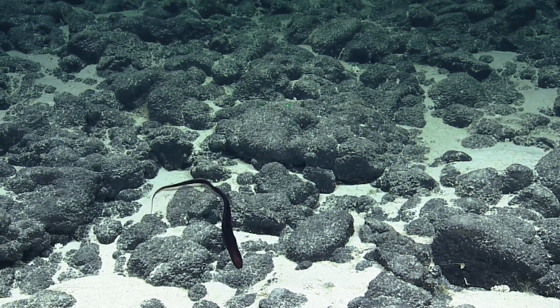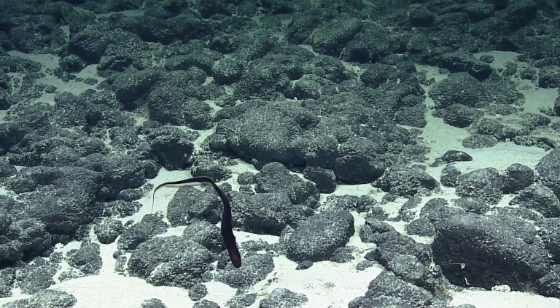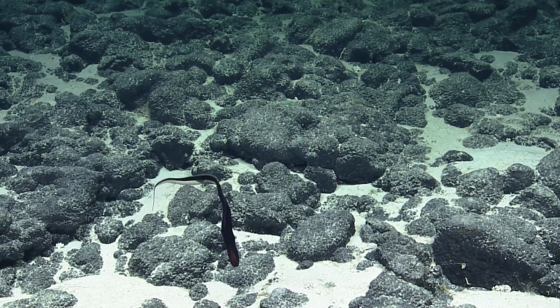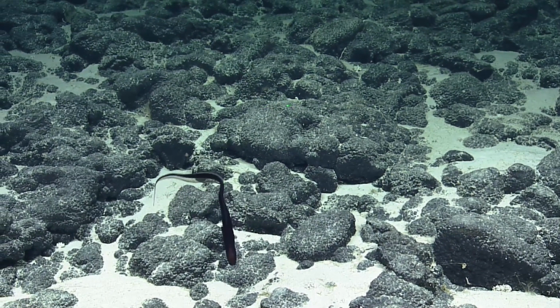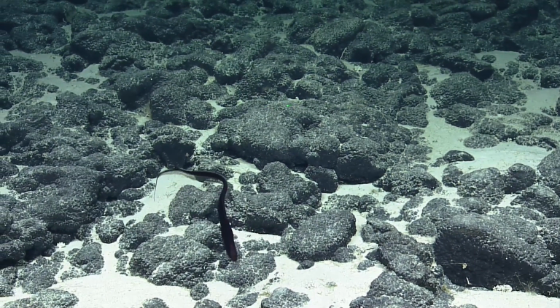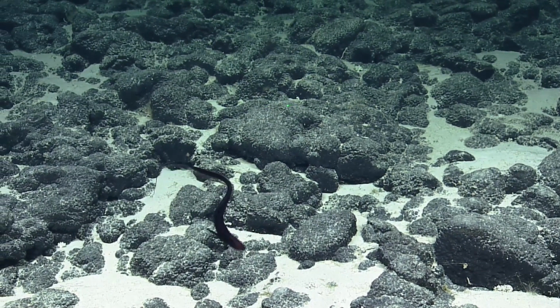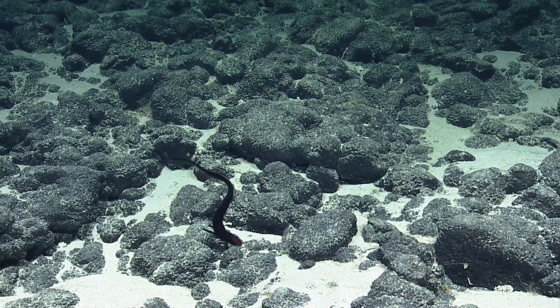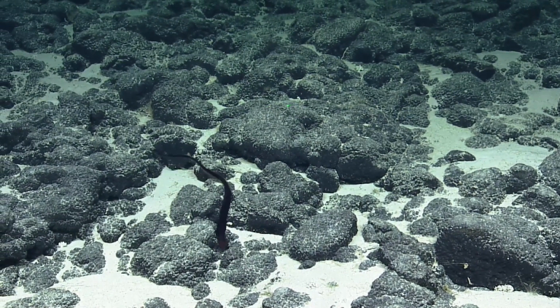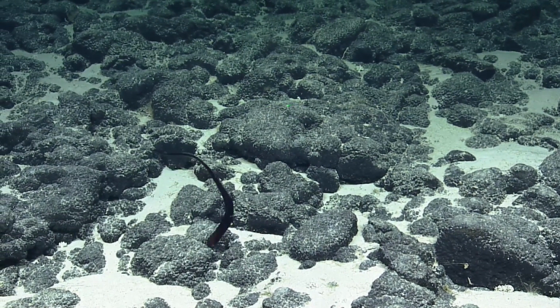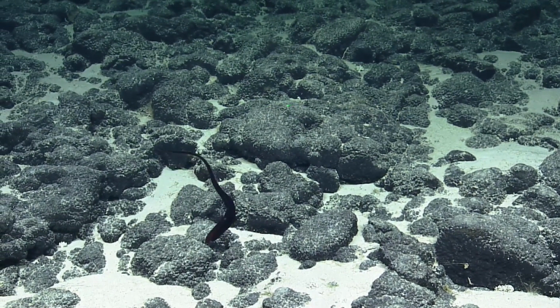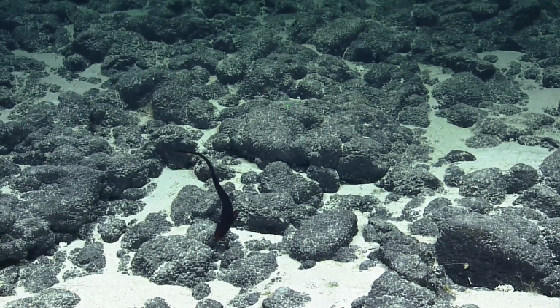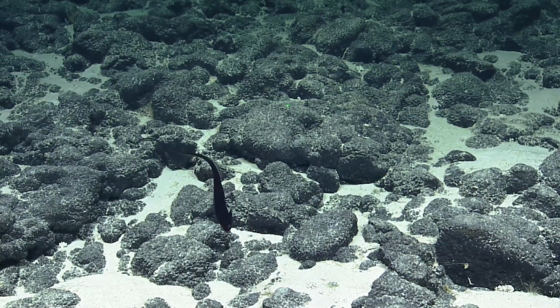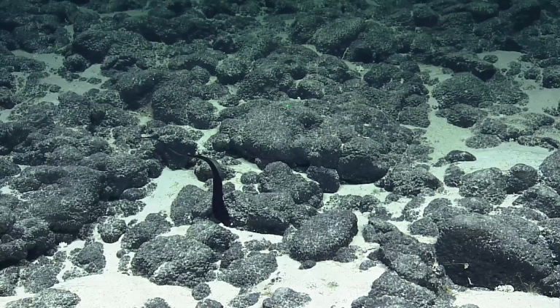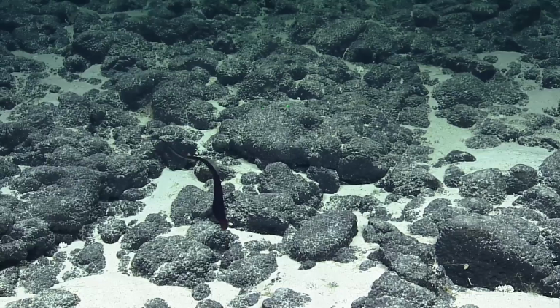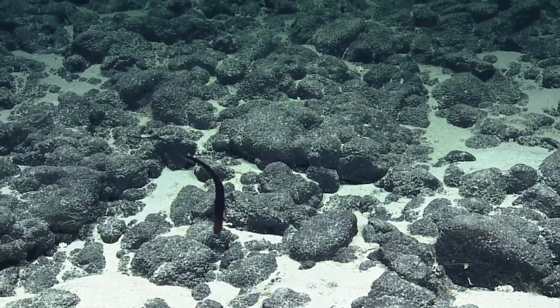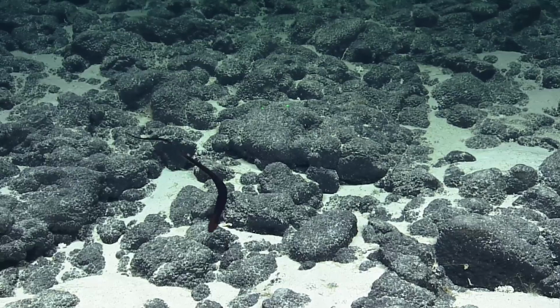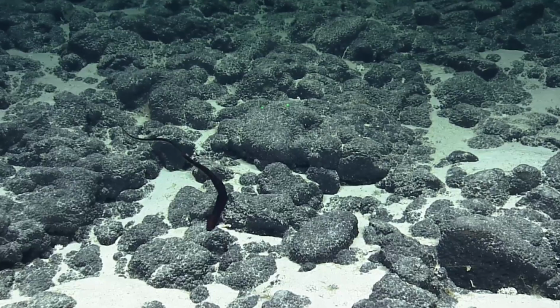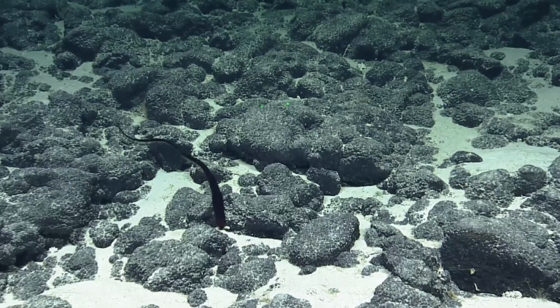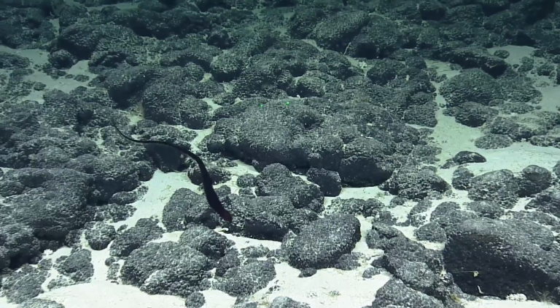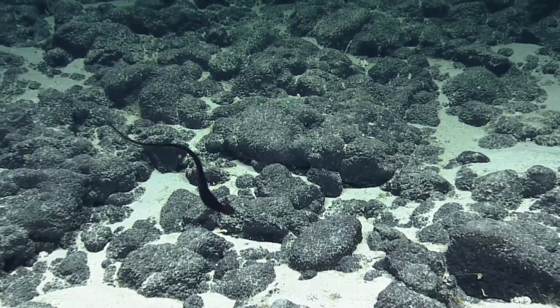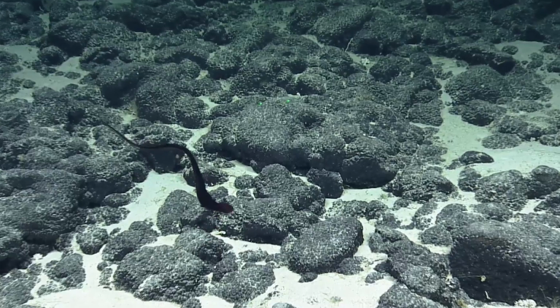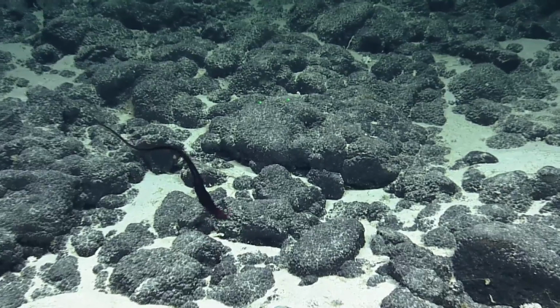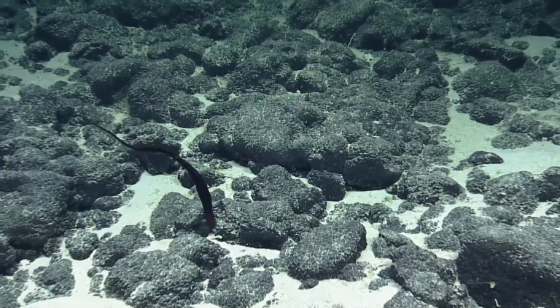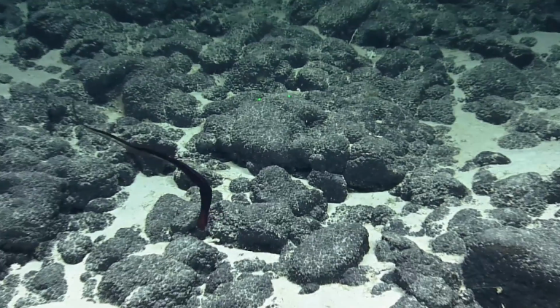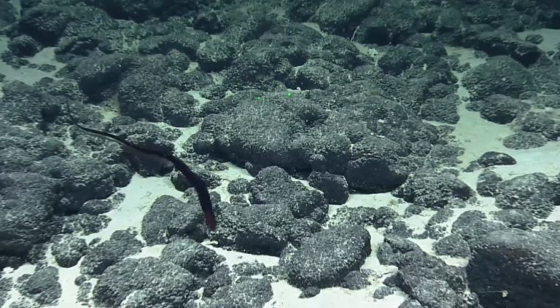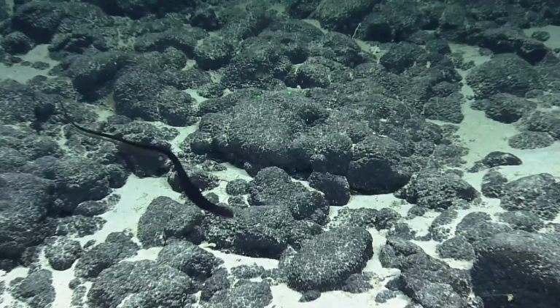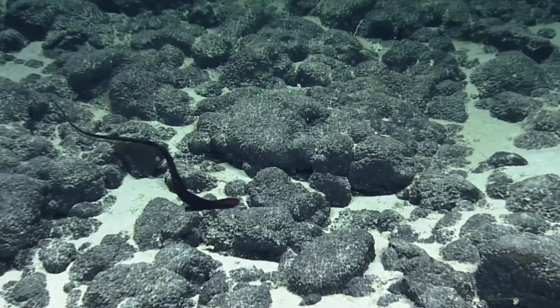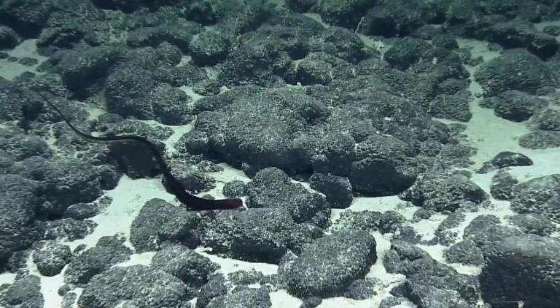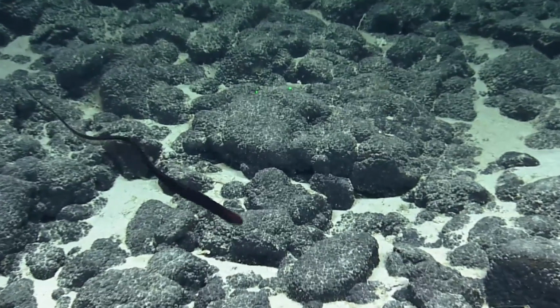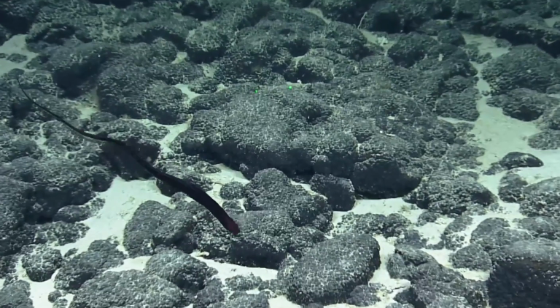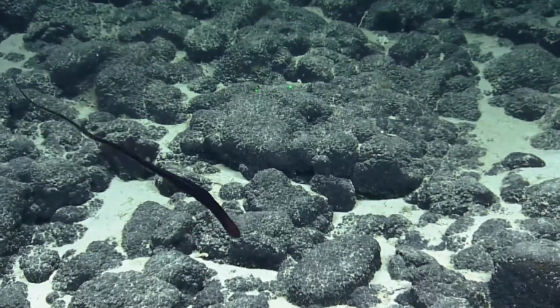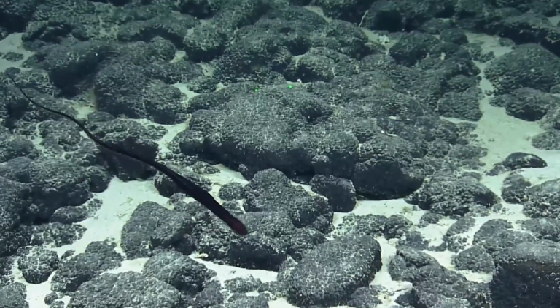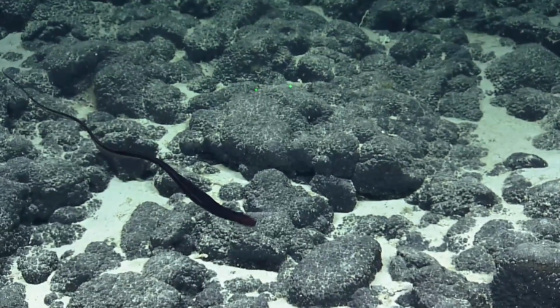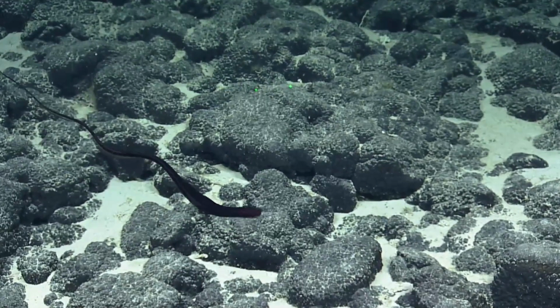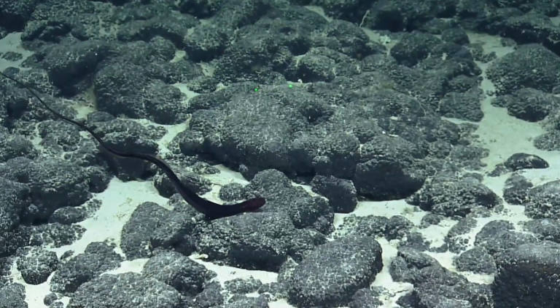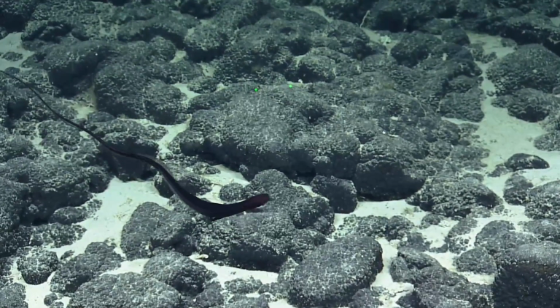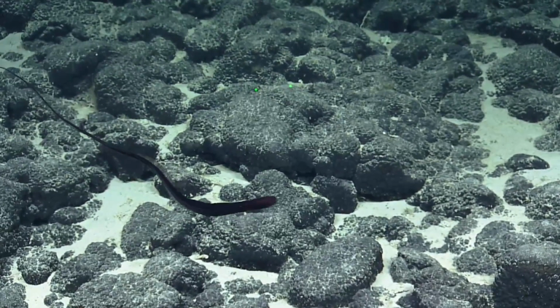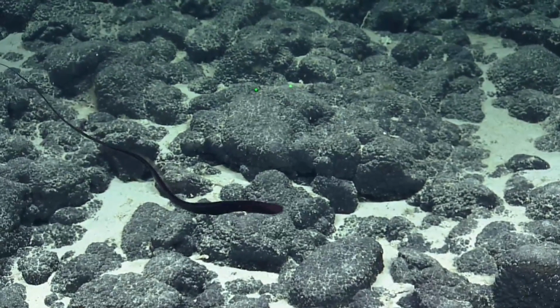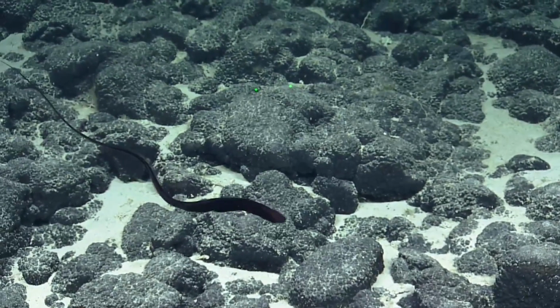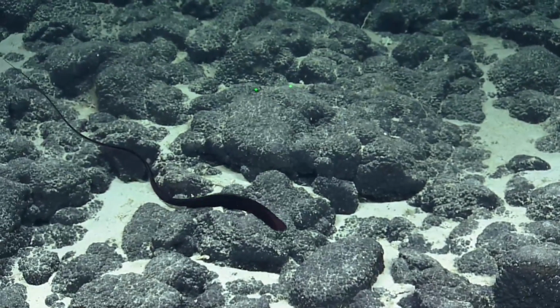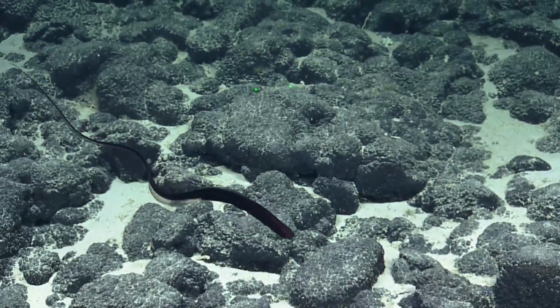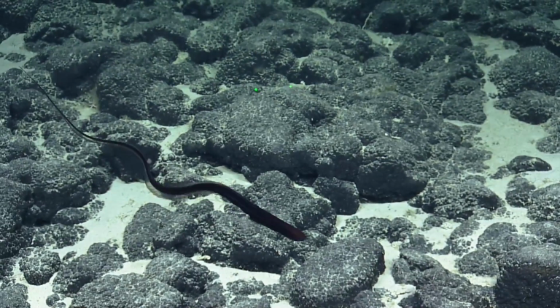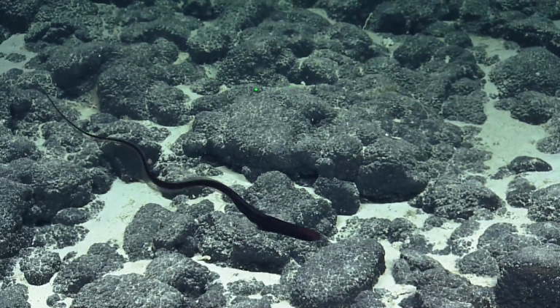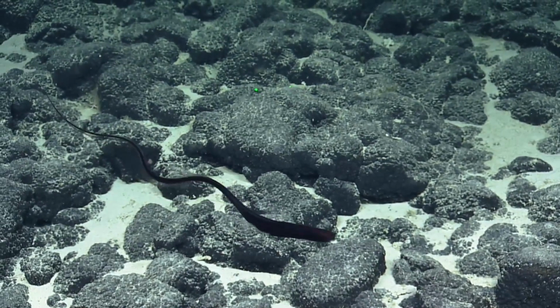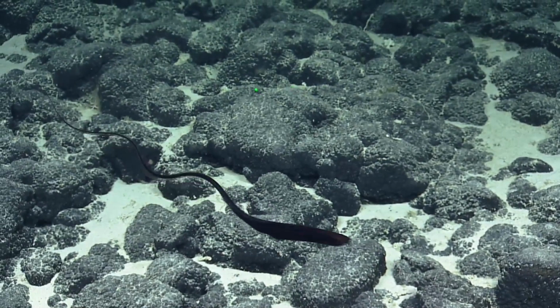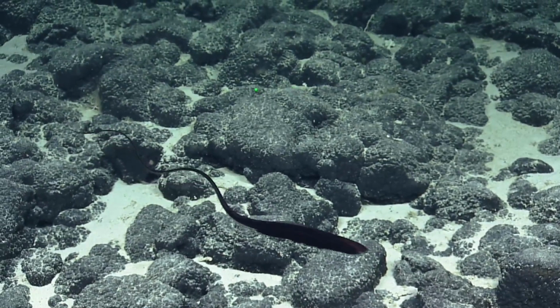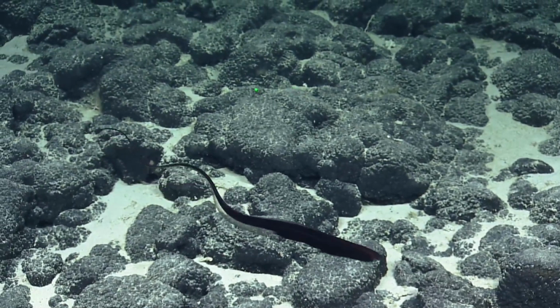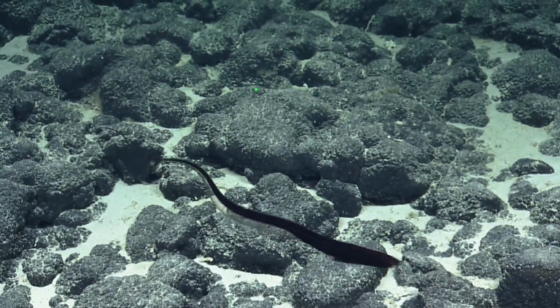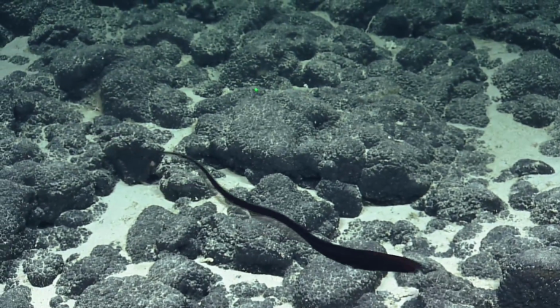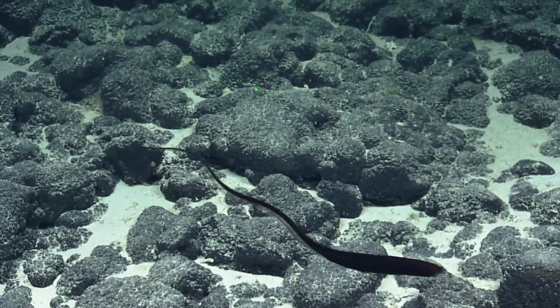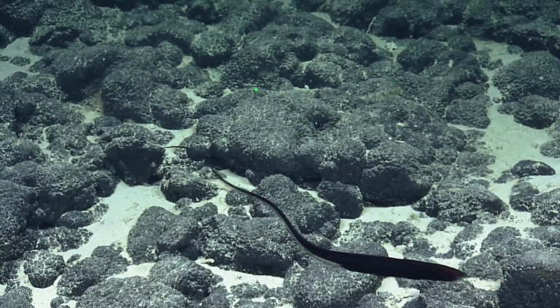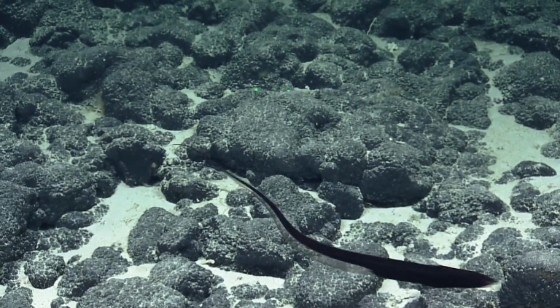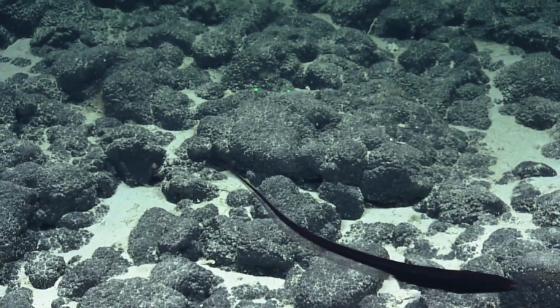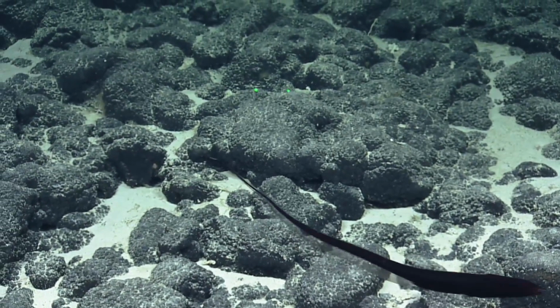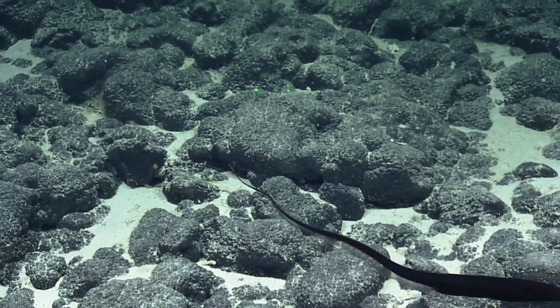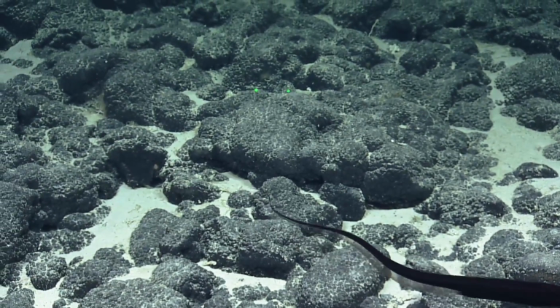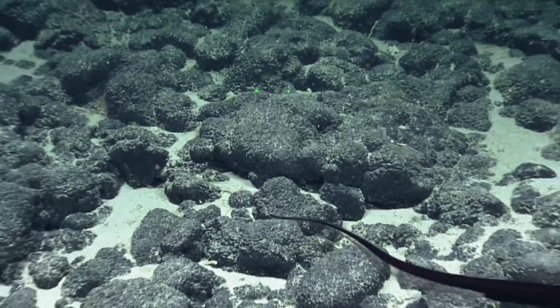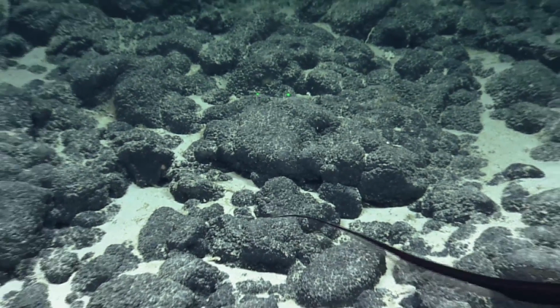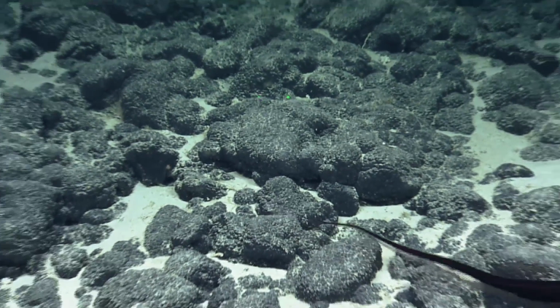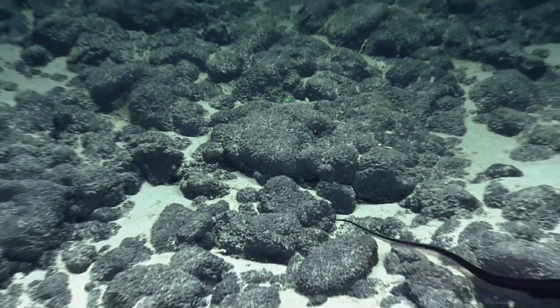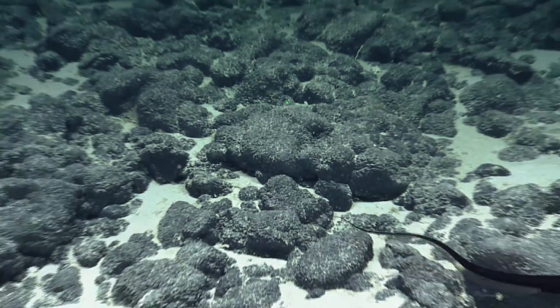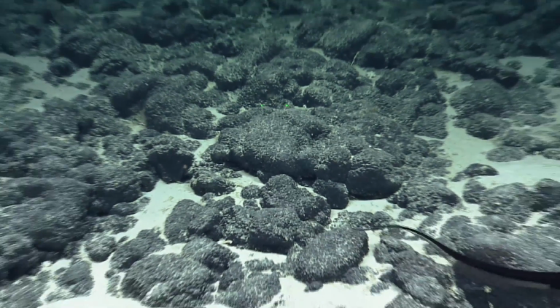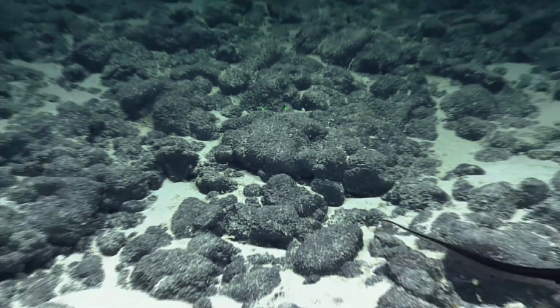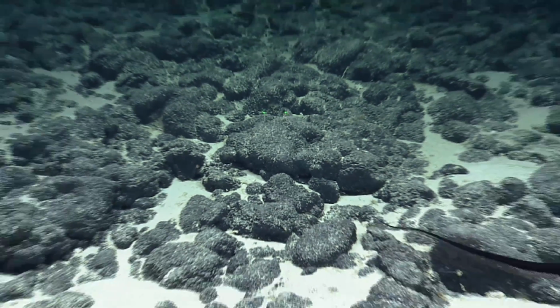Is that a gulper eel then? I think so, yeah. That is crazy. That was awesome.